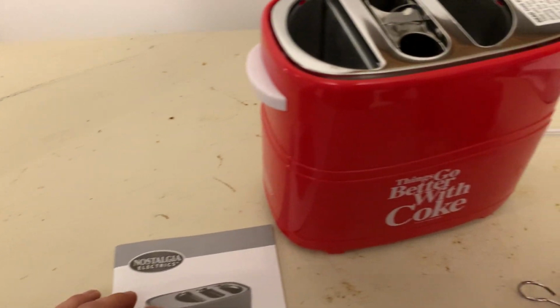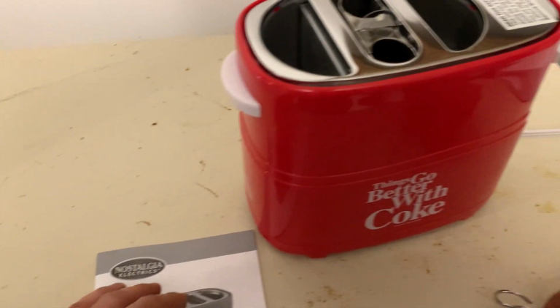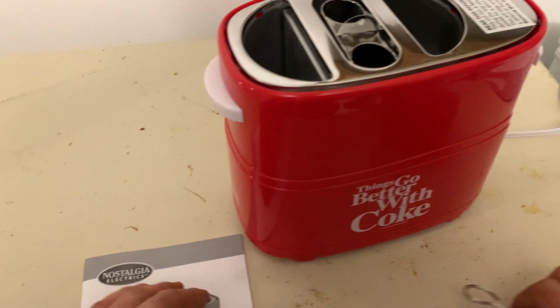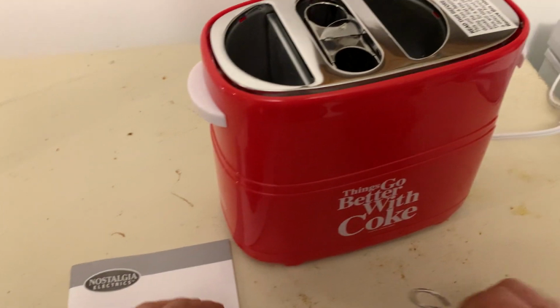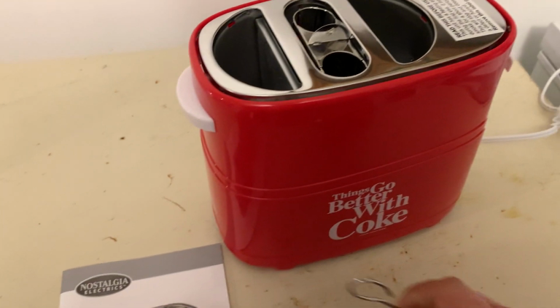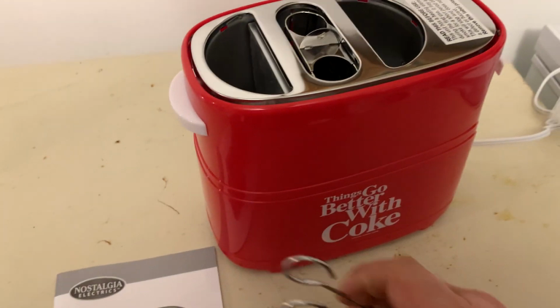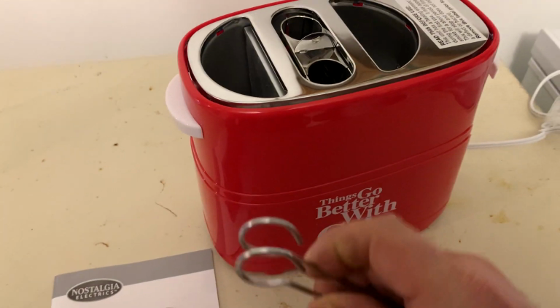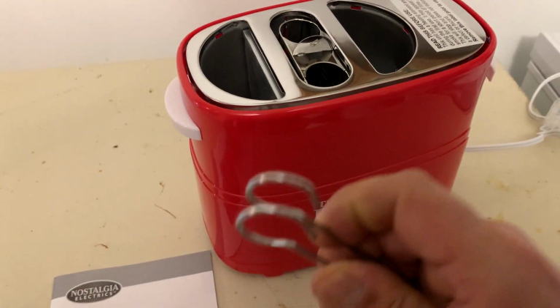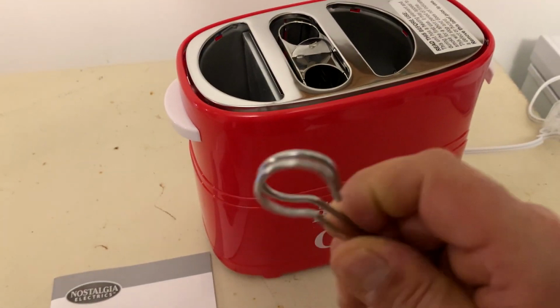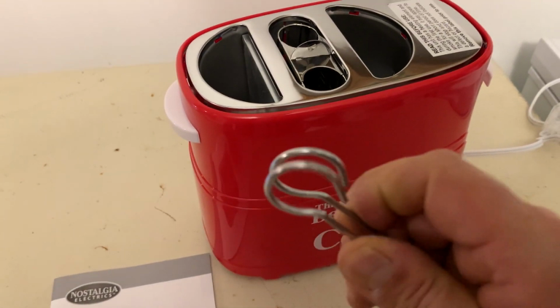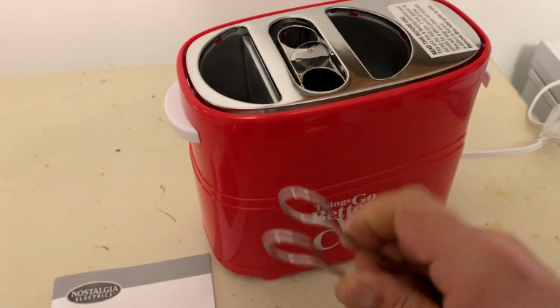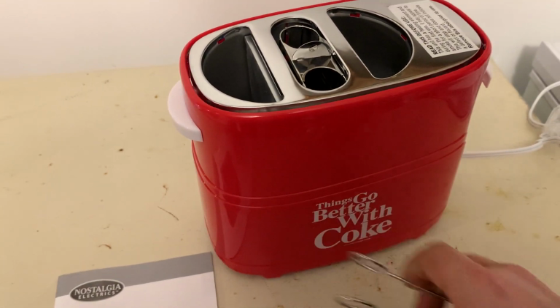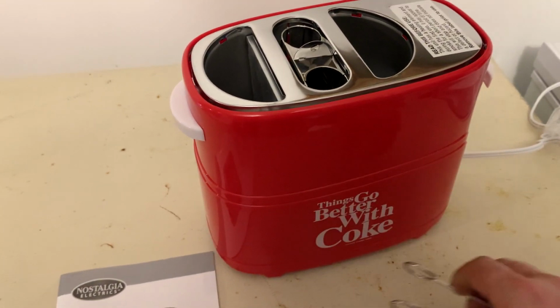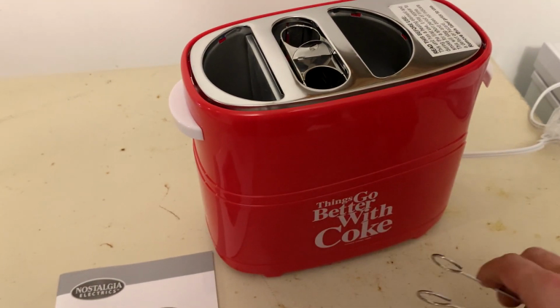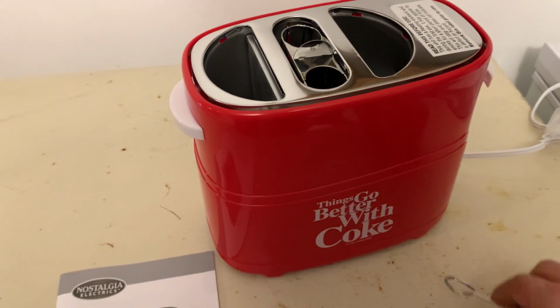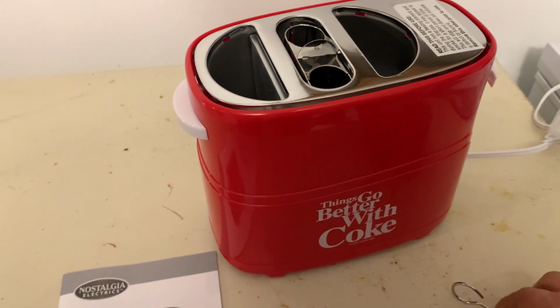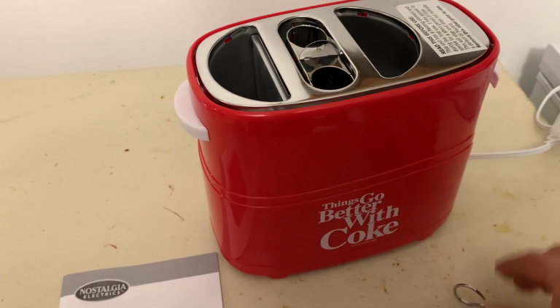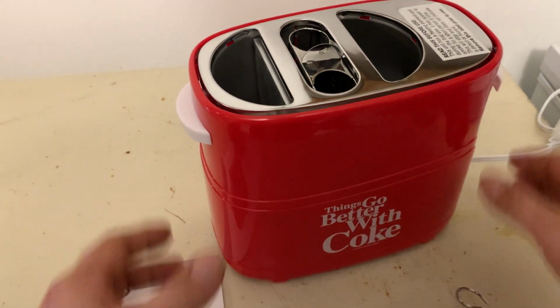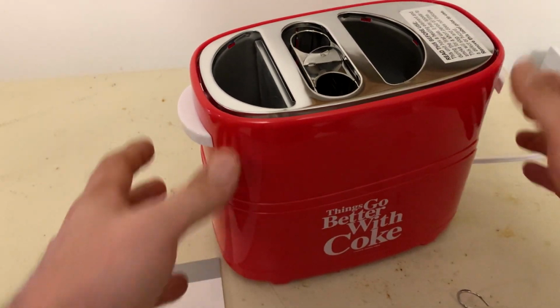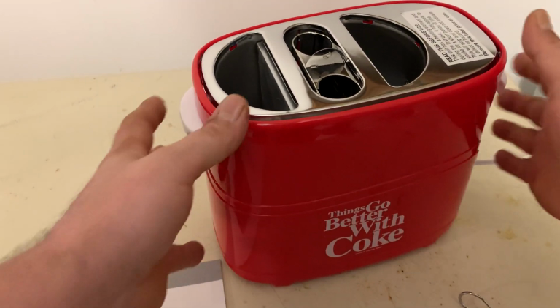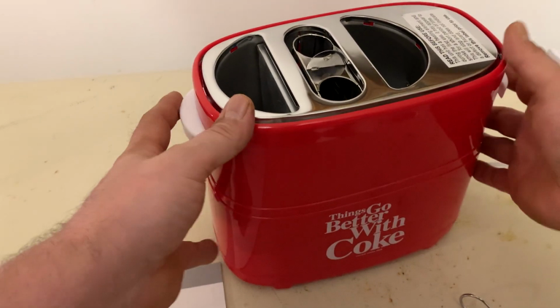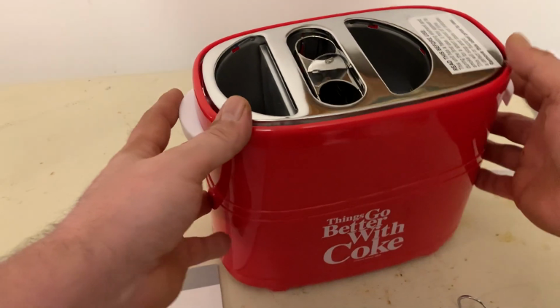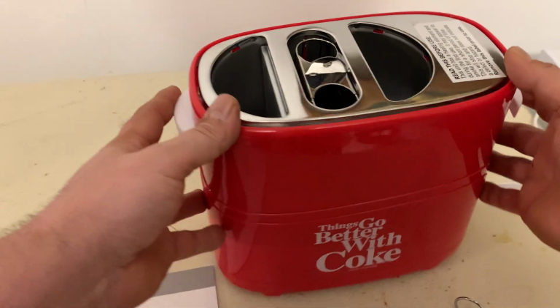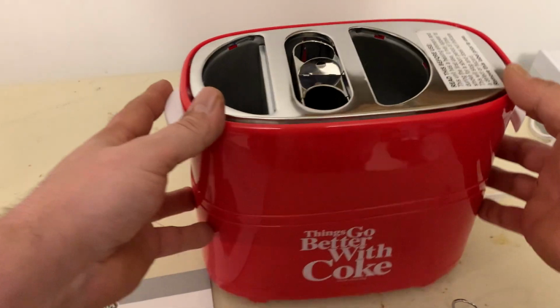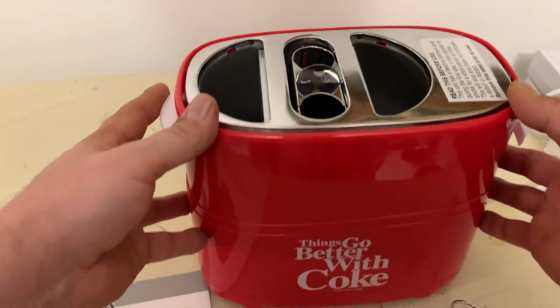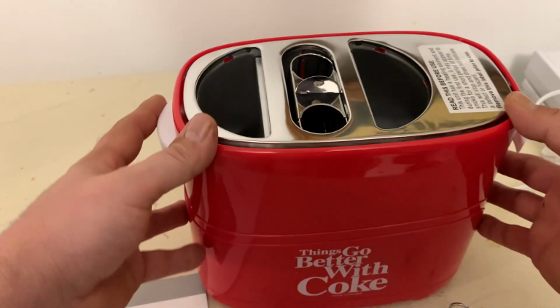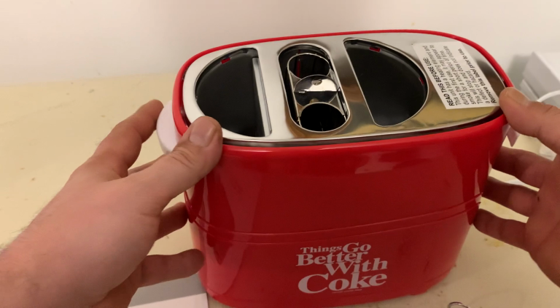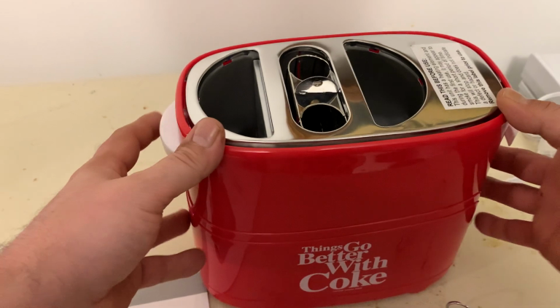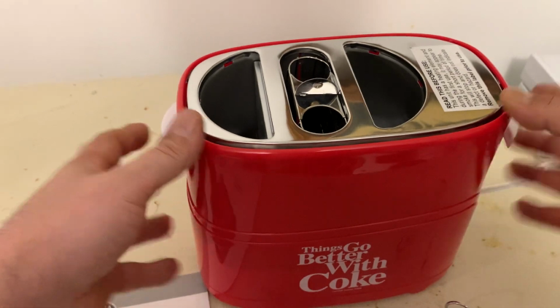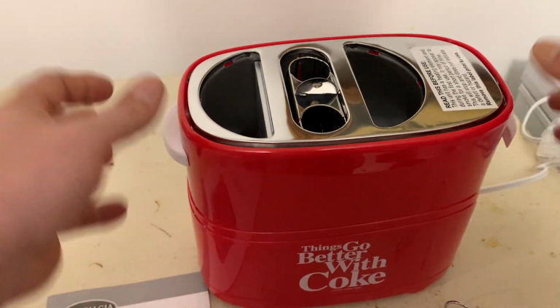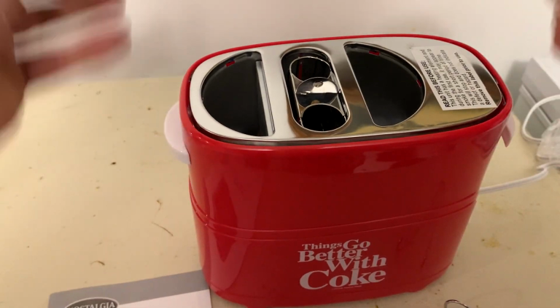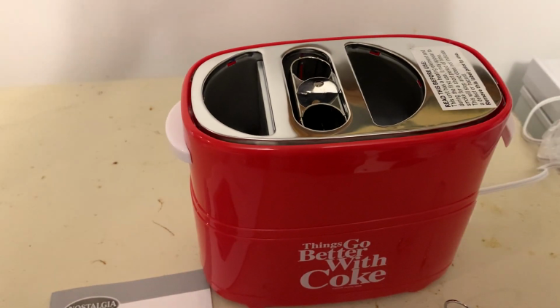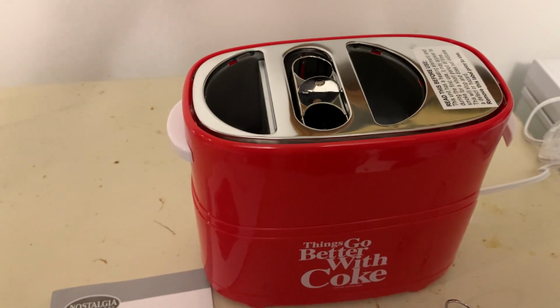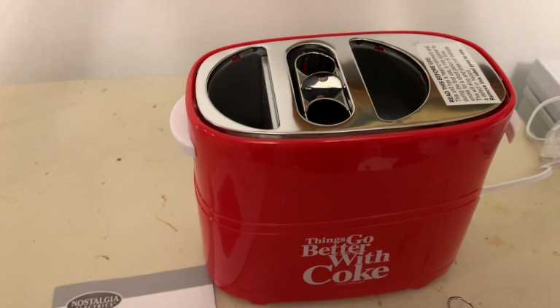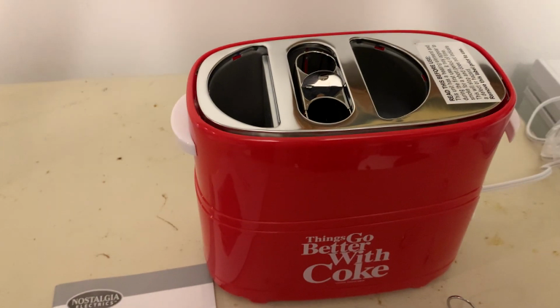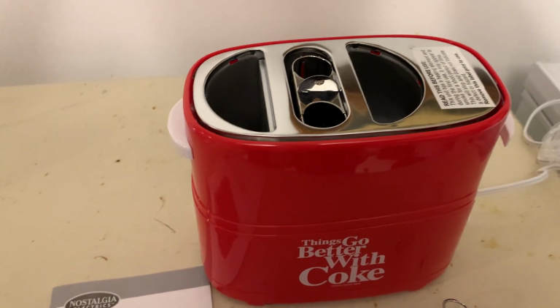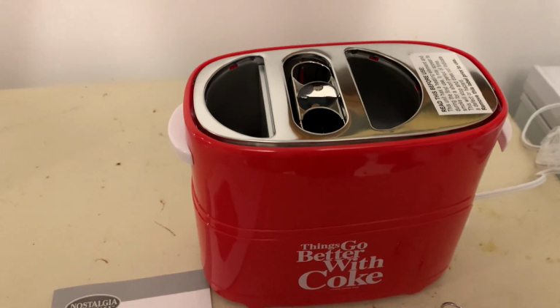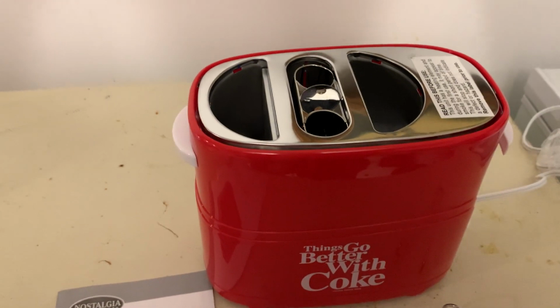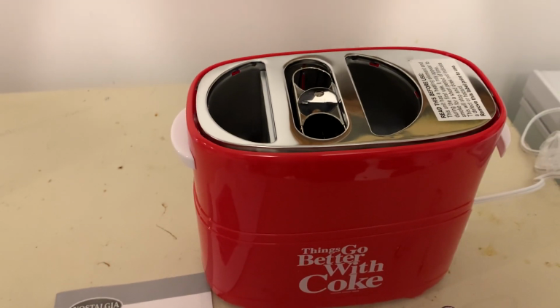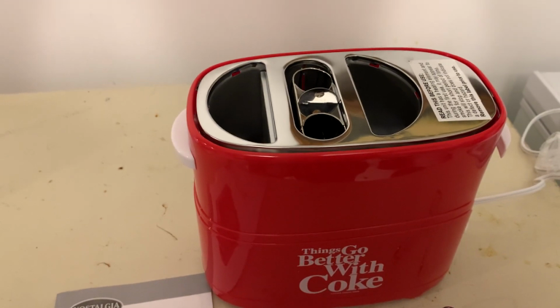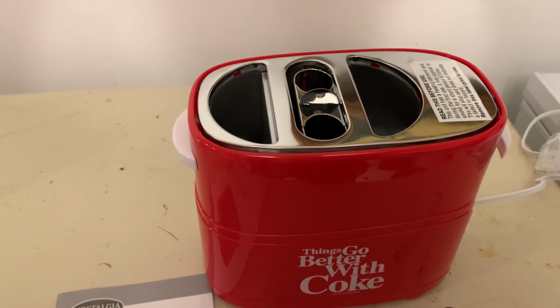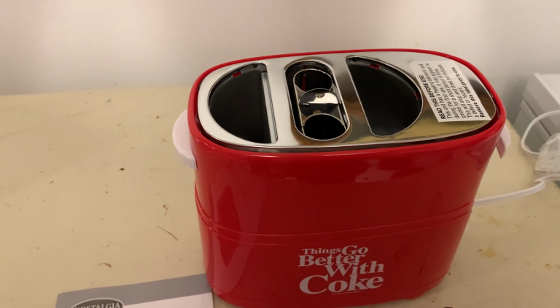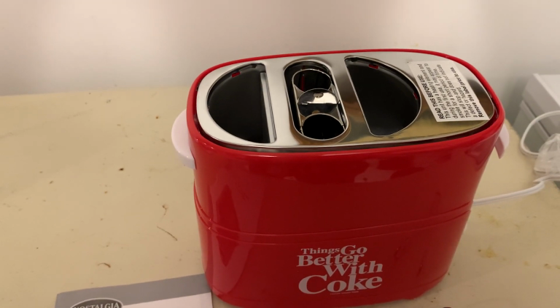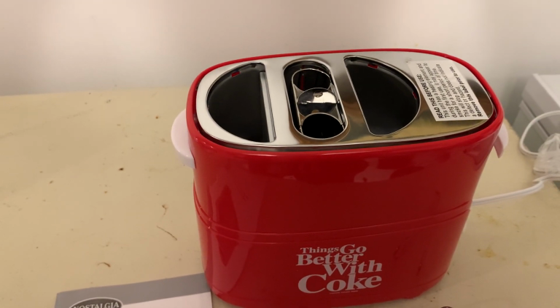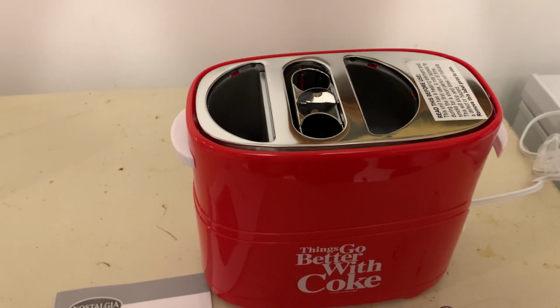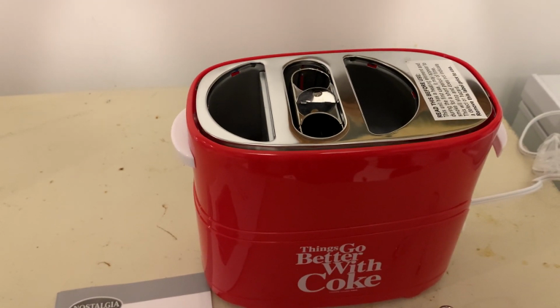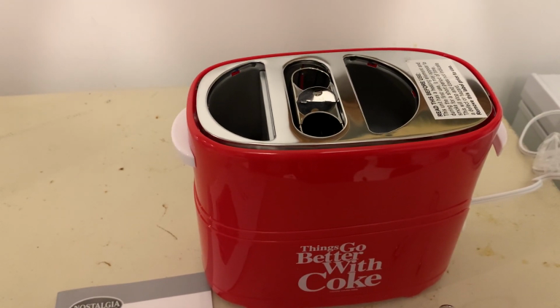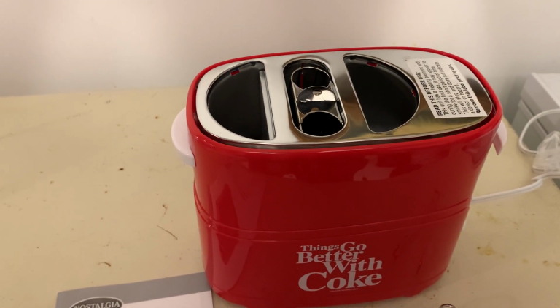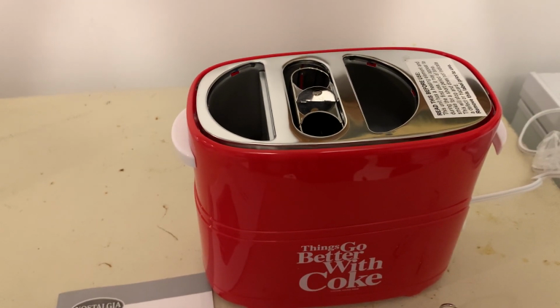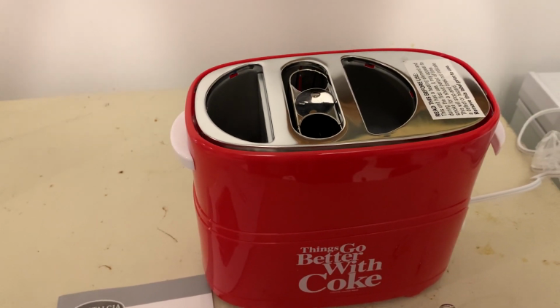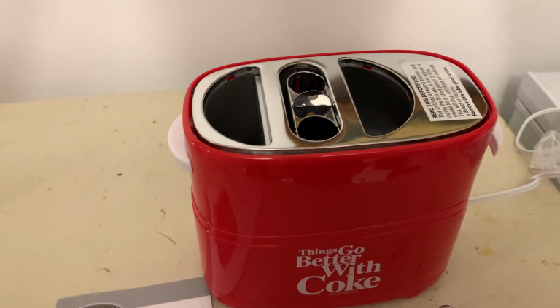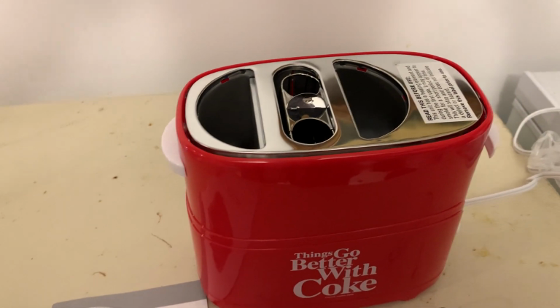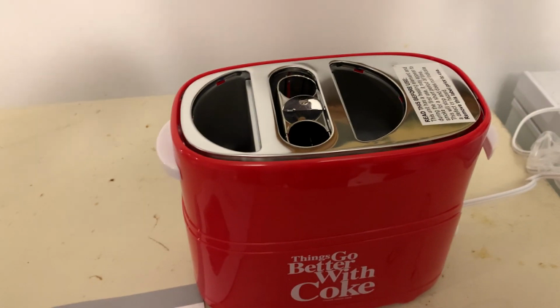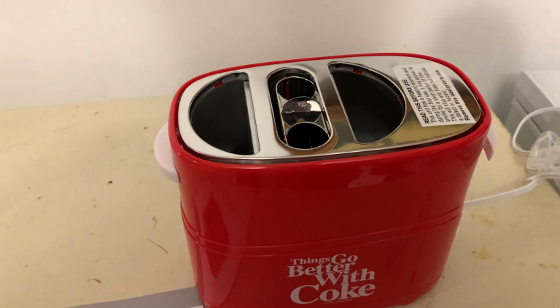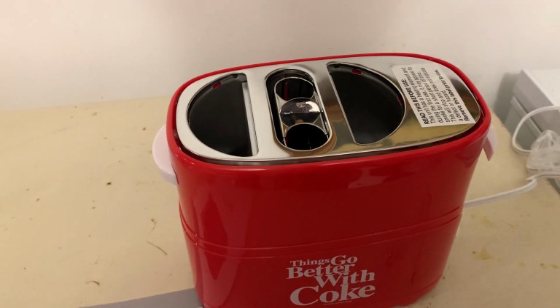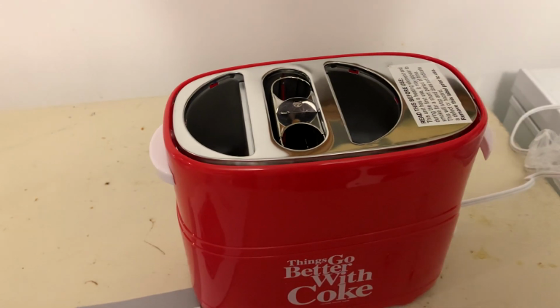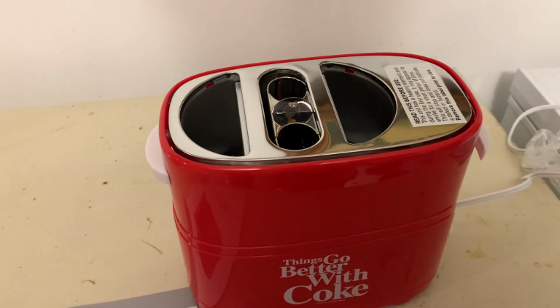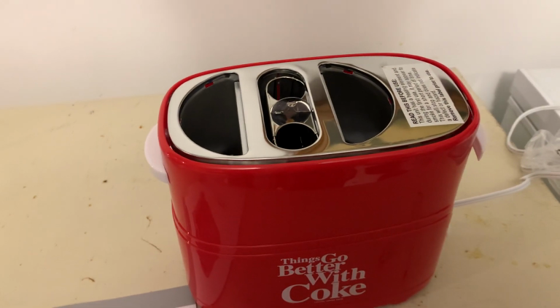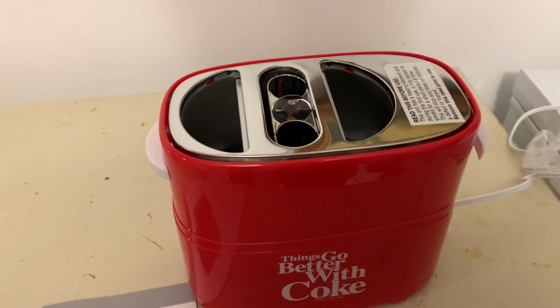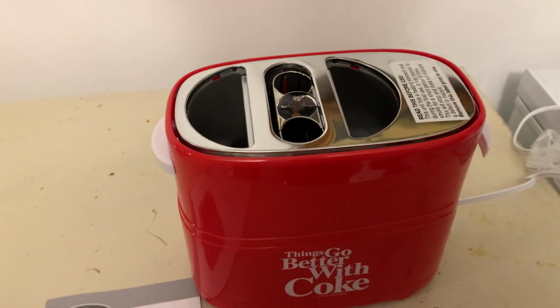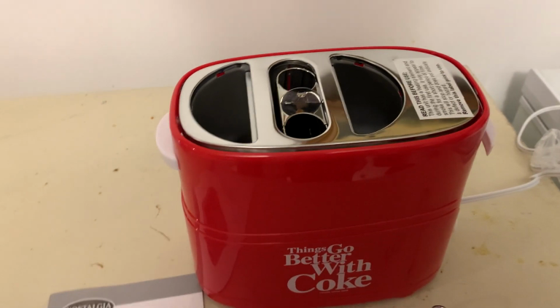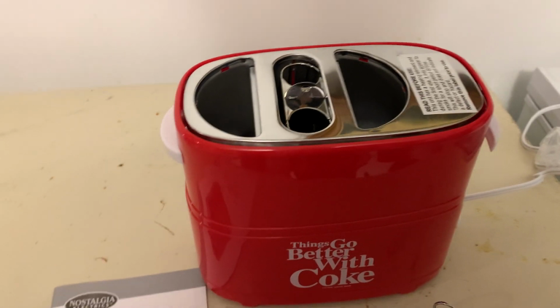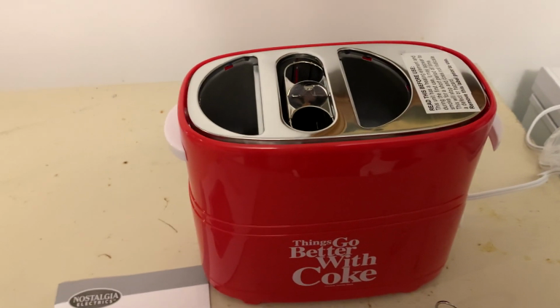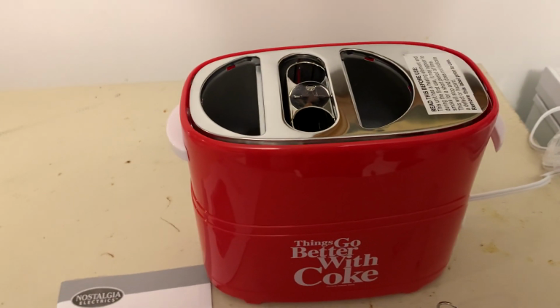Little tongs there. Great to cook hot dogs and toast the buns at the same time — which is pretty neat, I think.